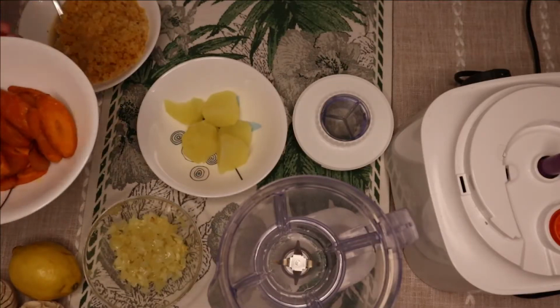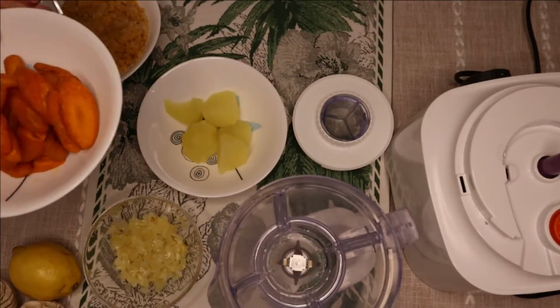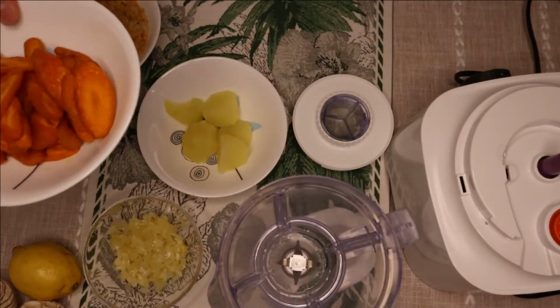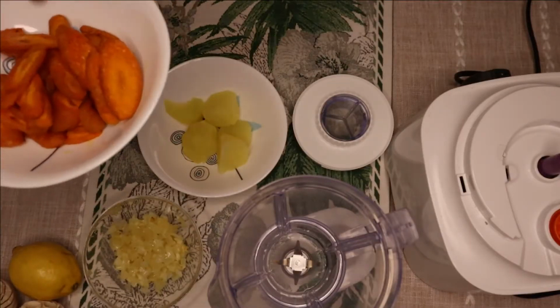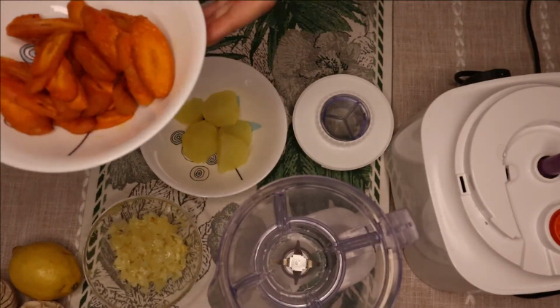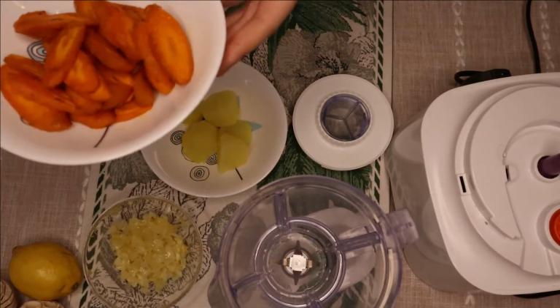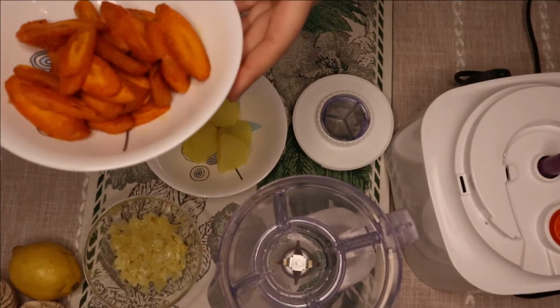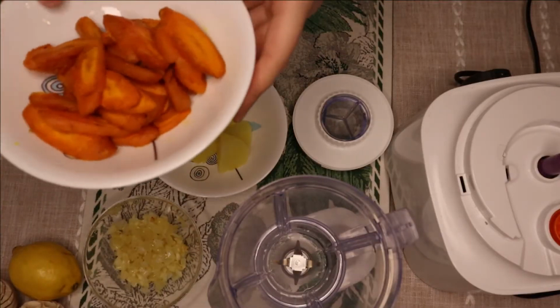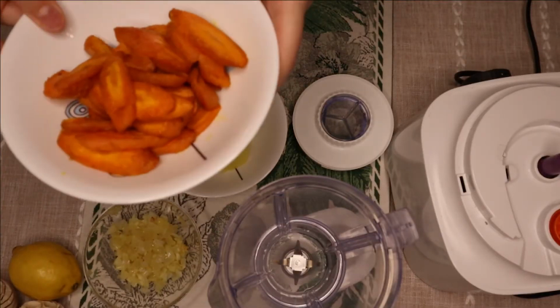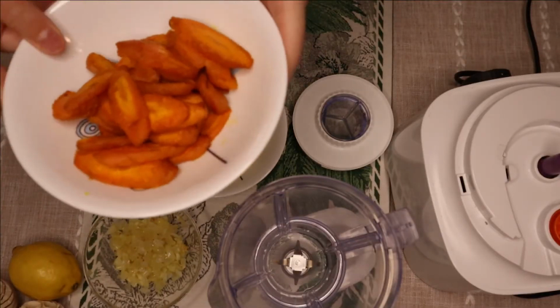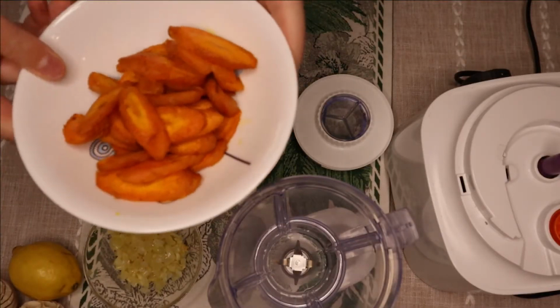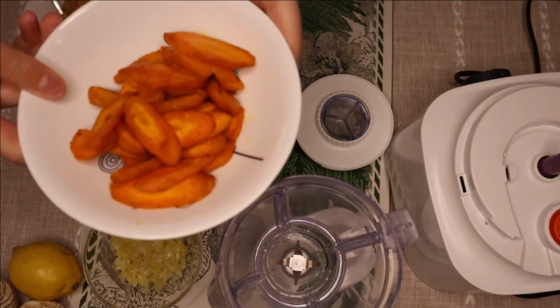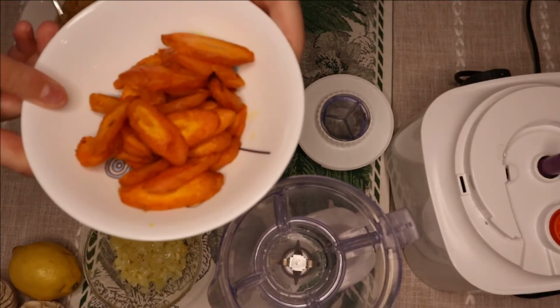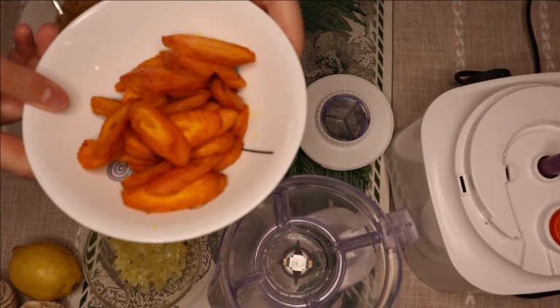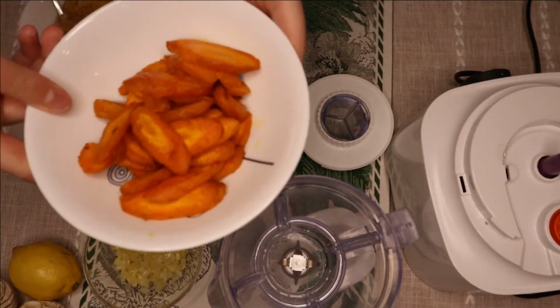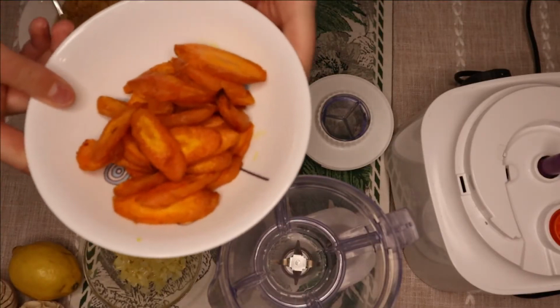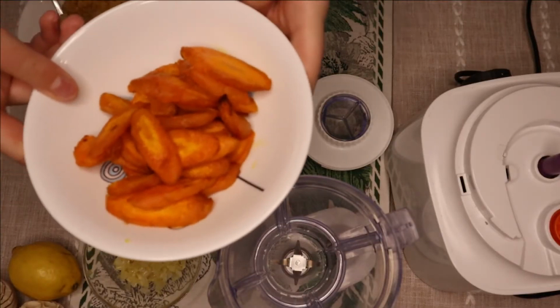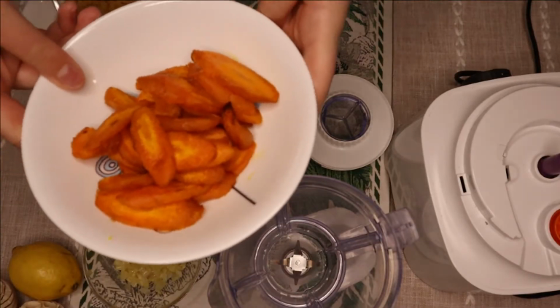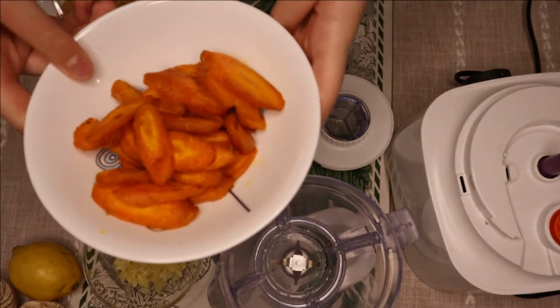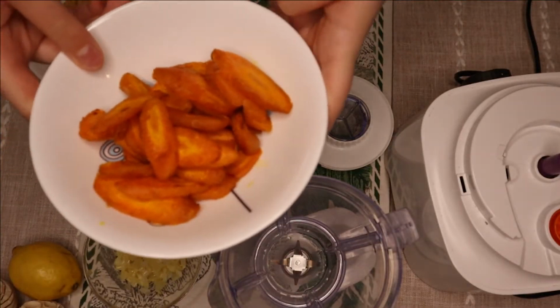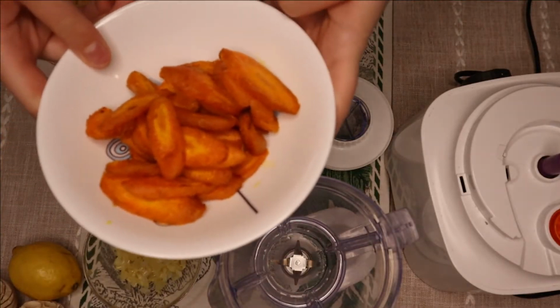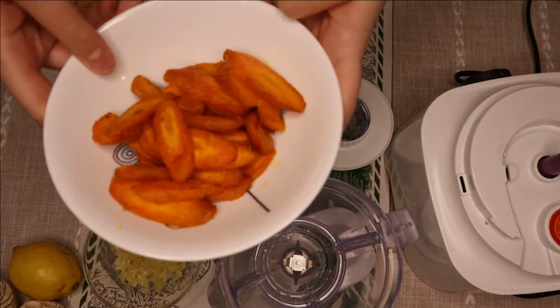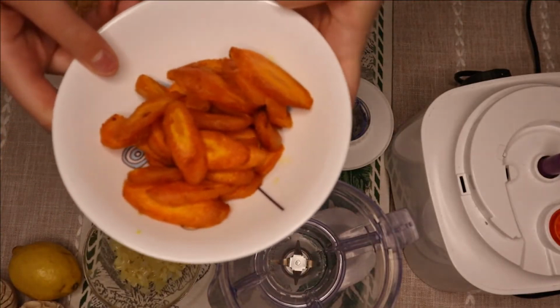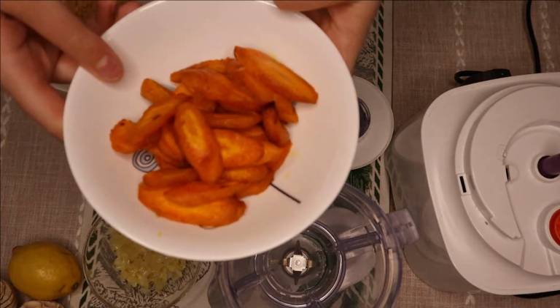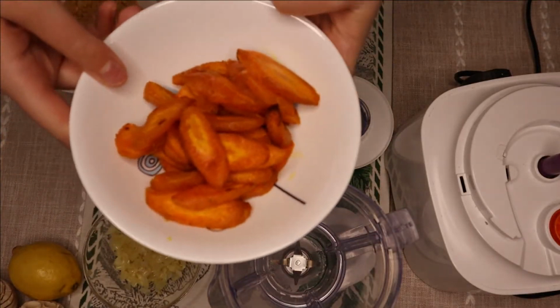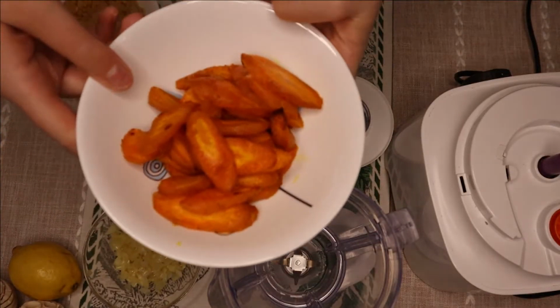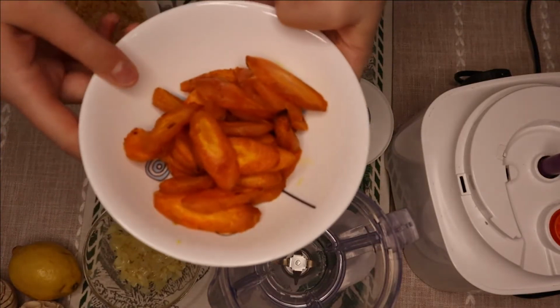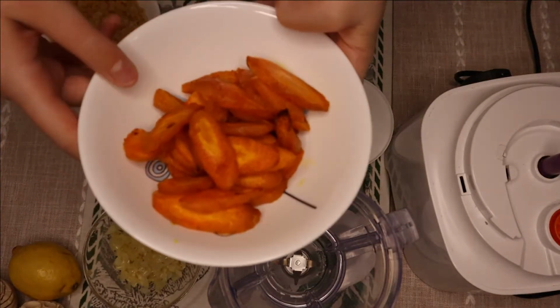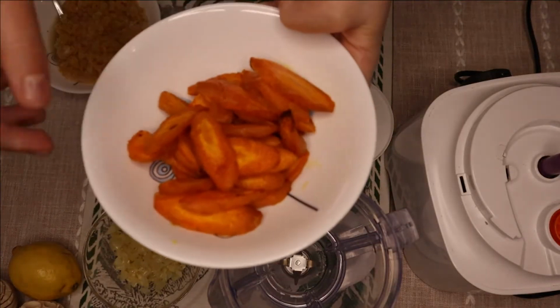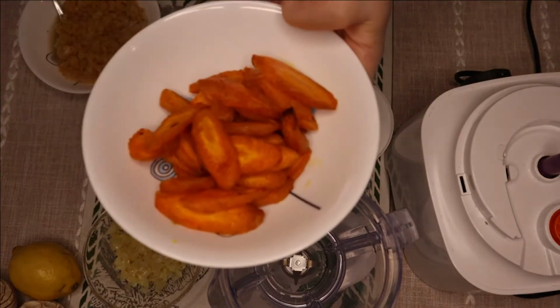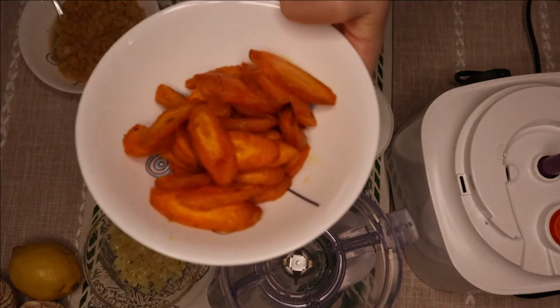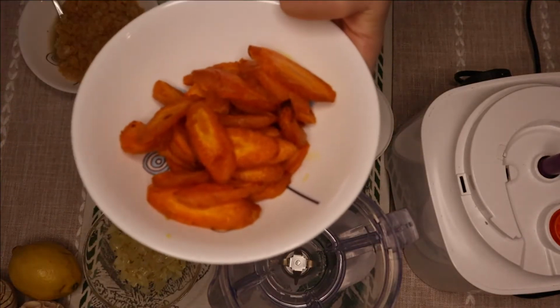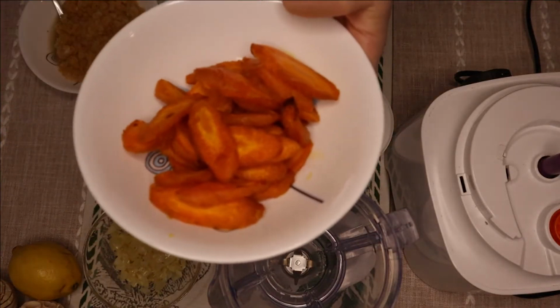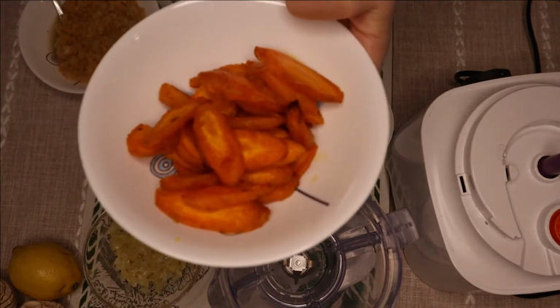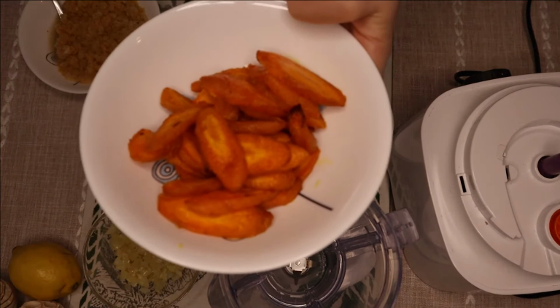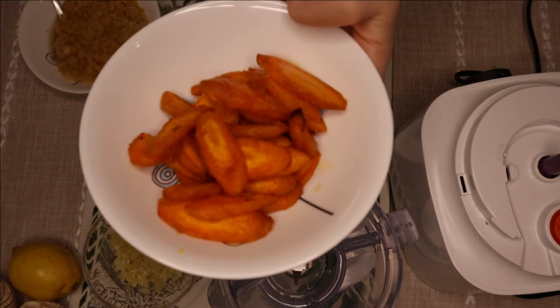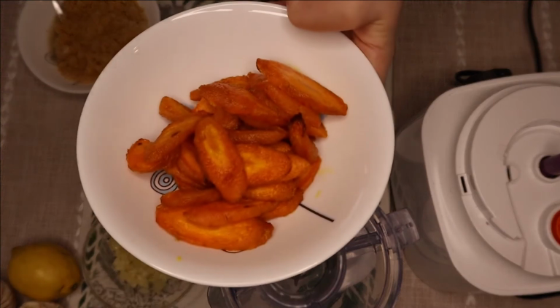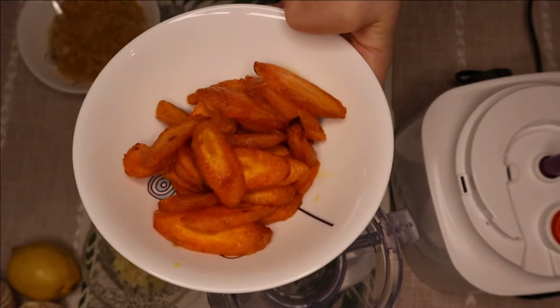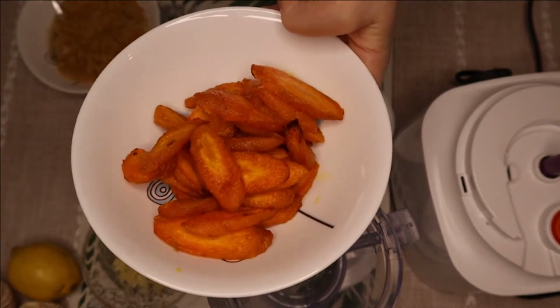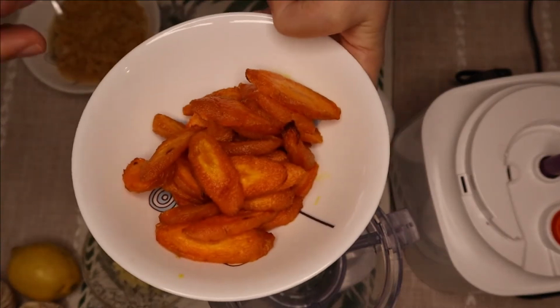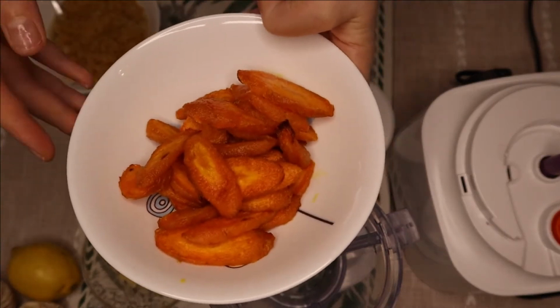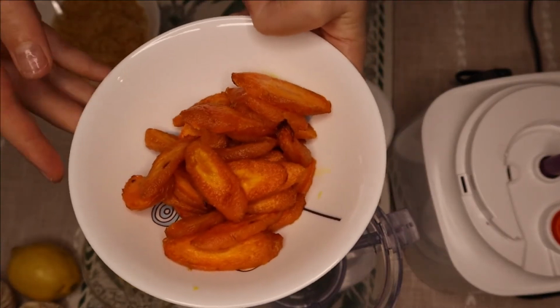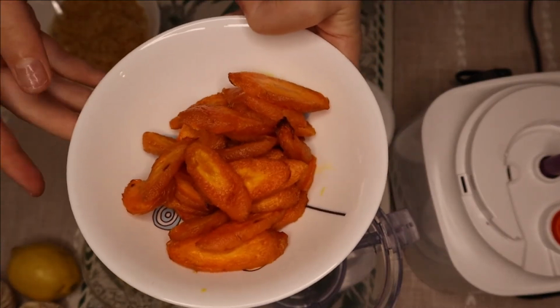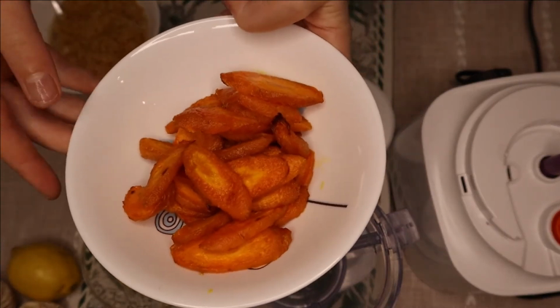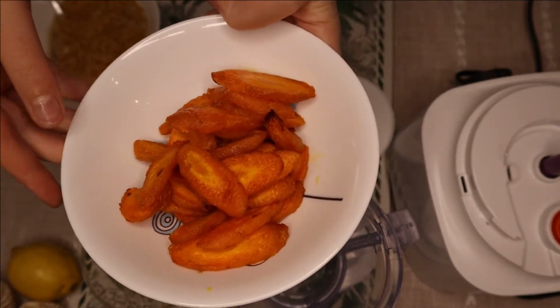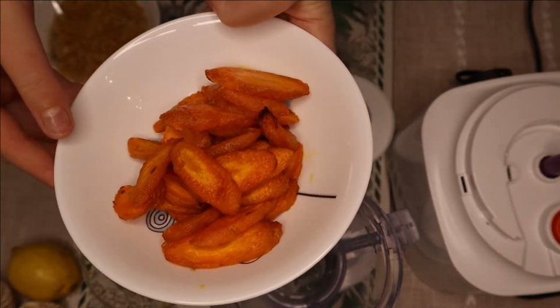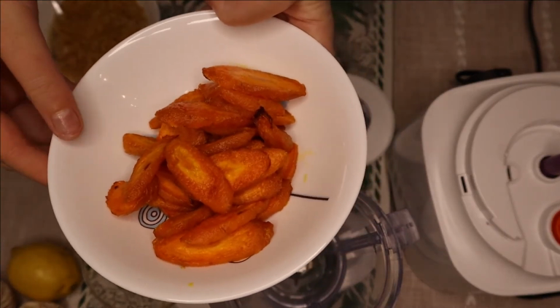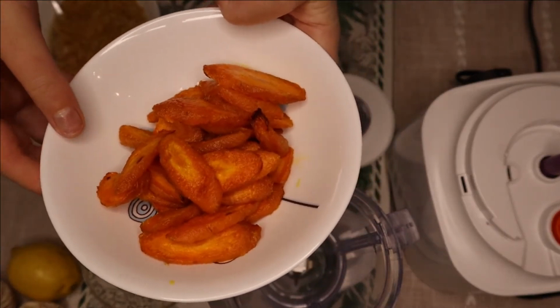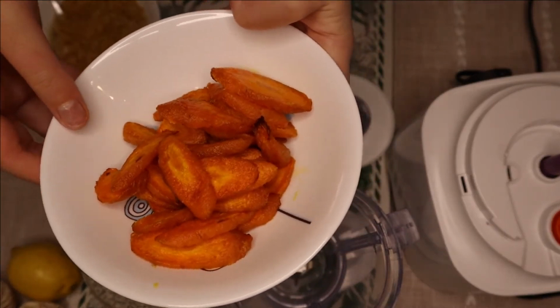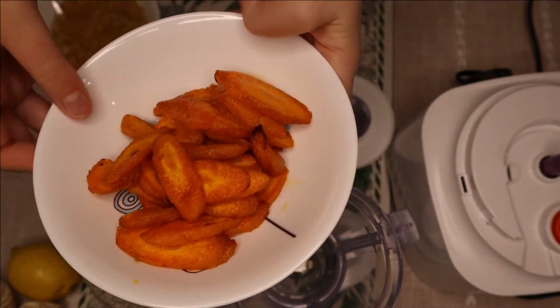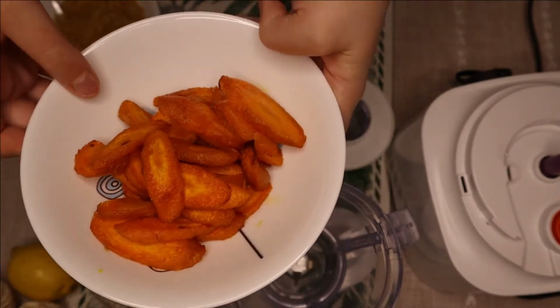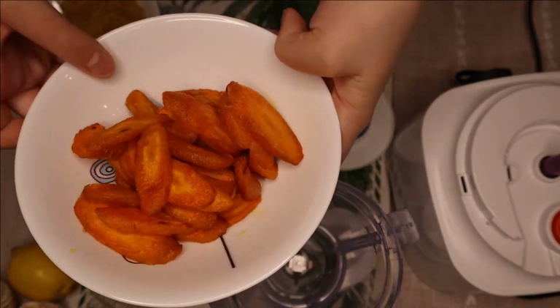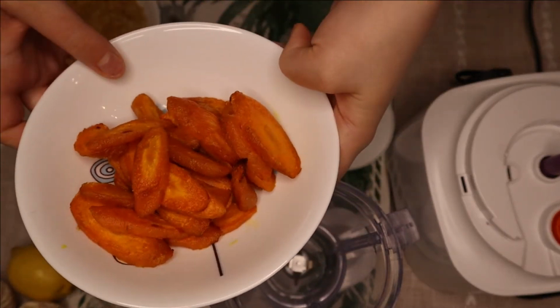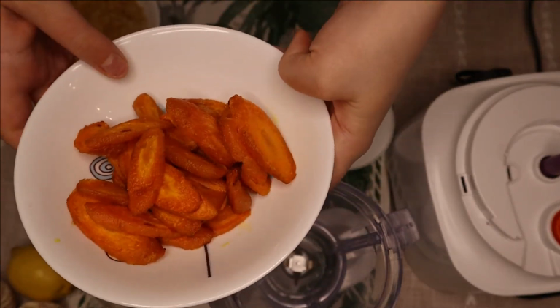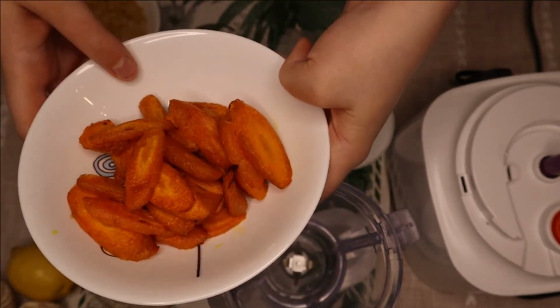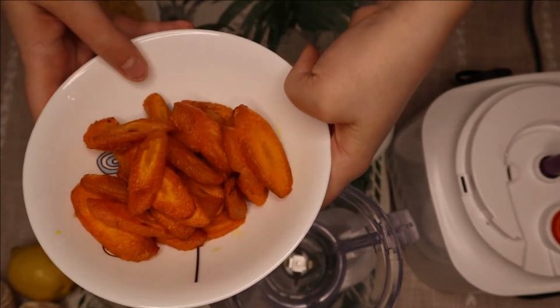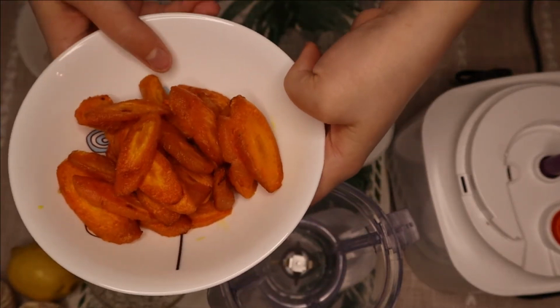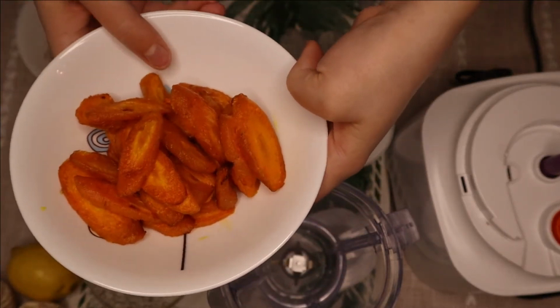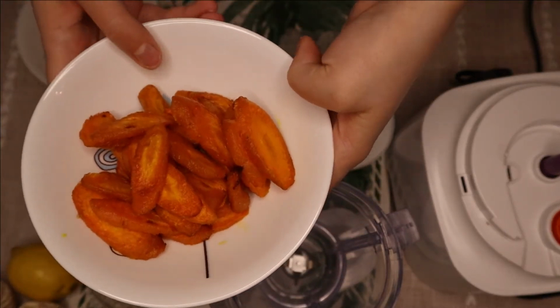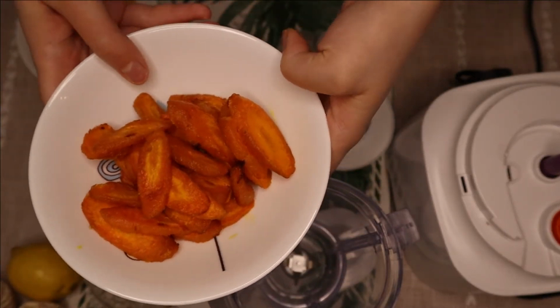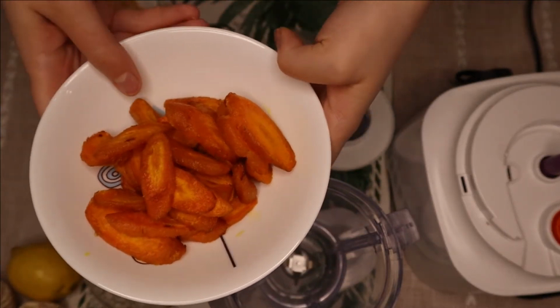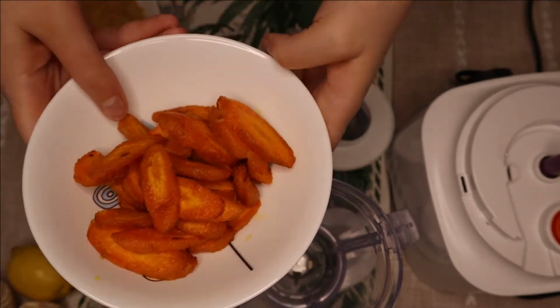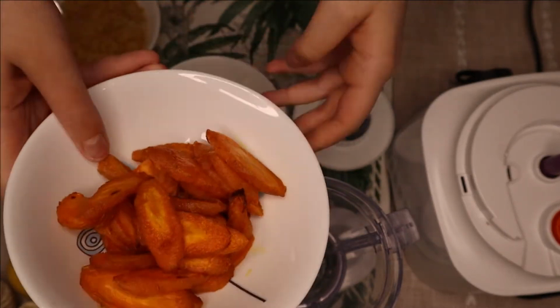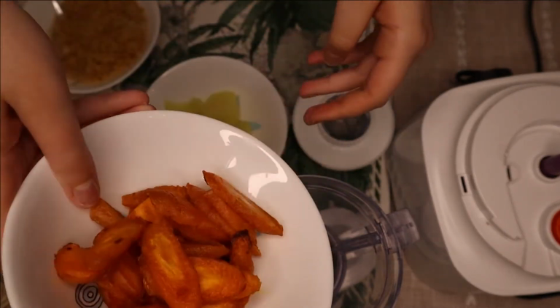Your carrots should be looking like this — just a little caramelized and baked.